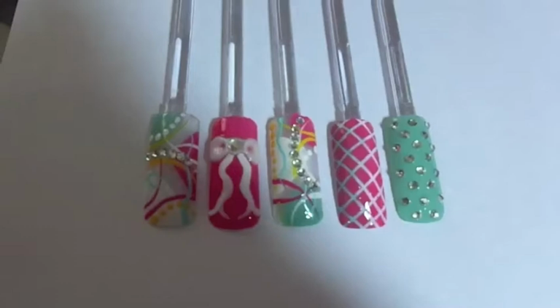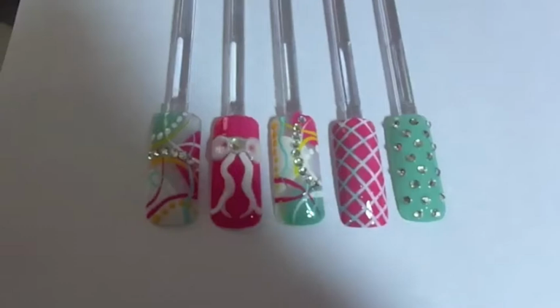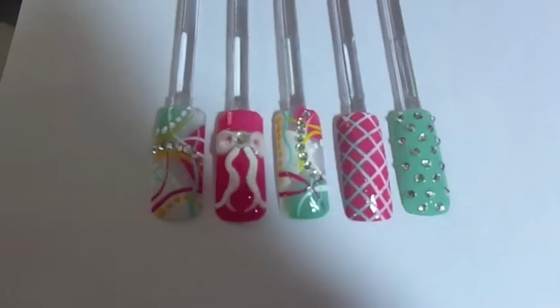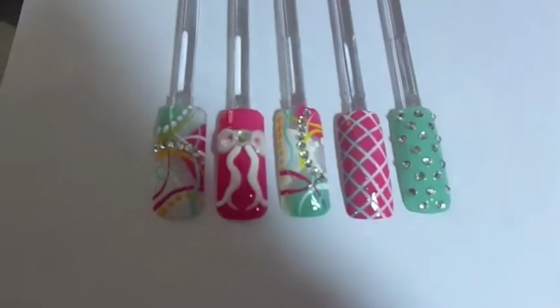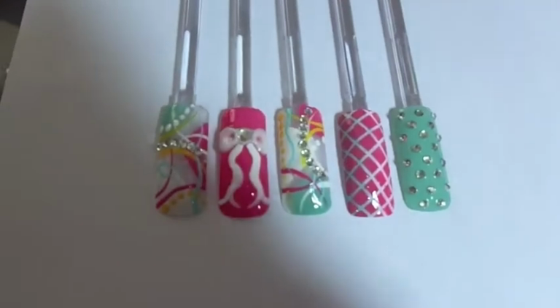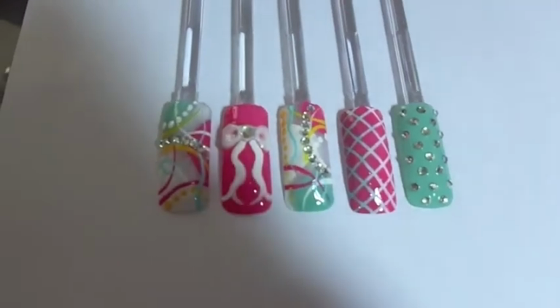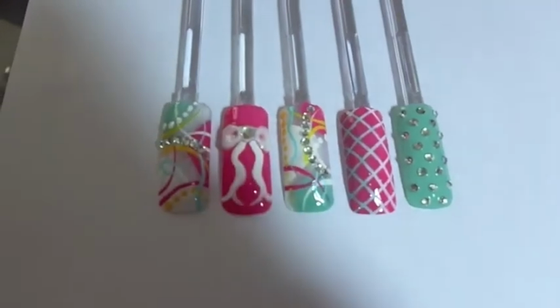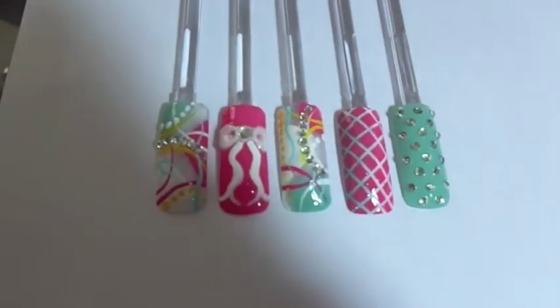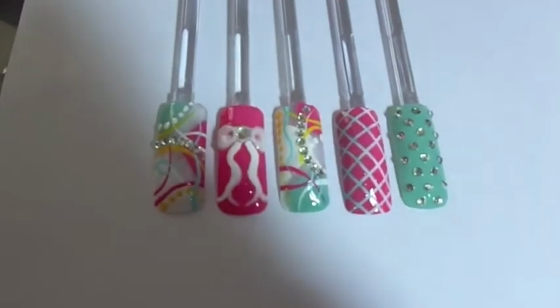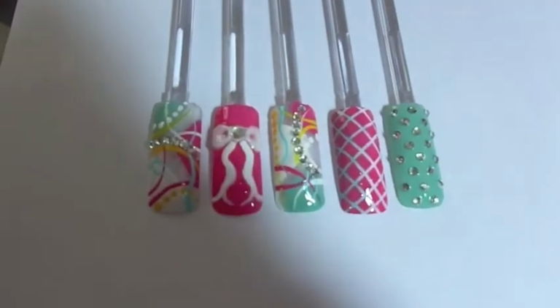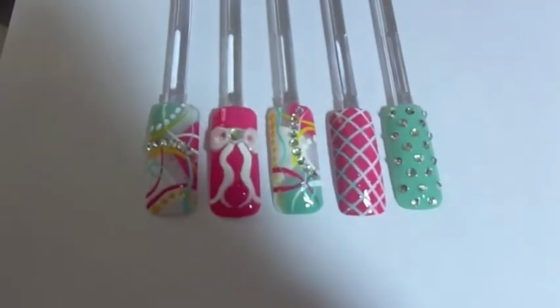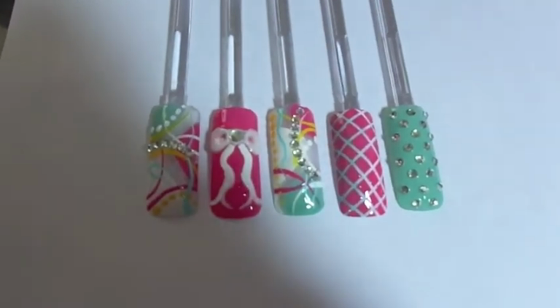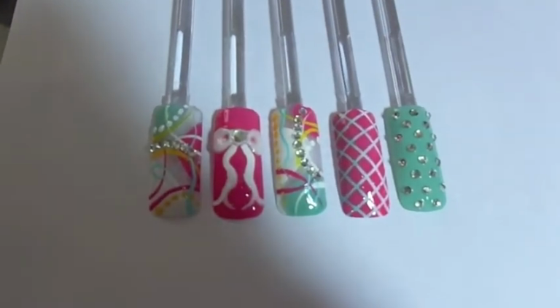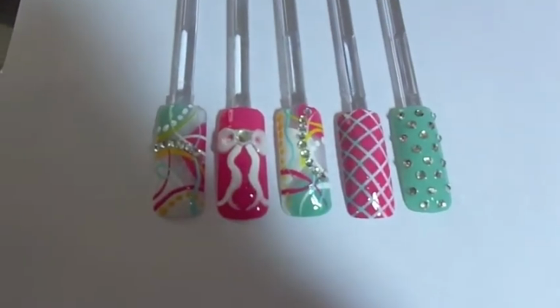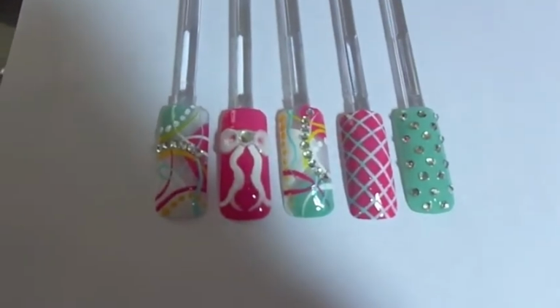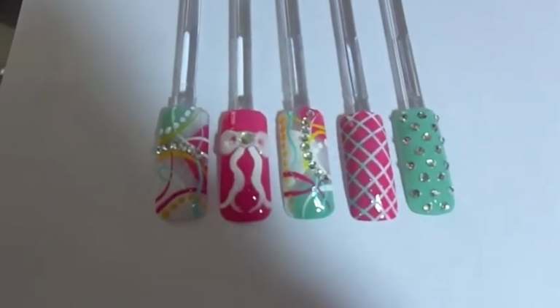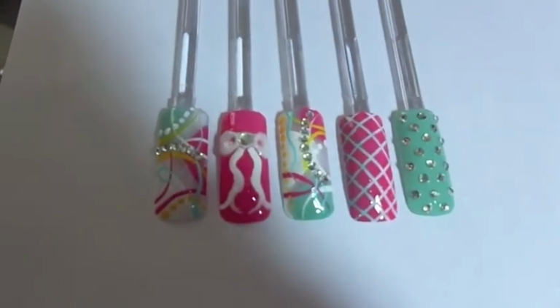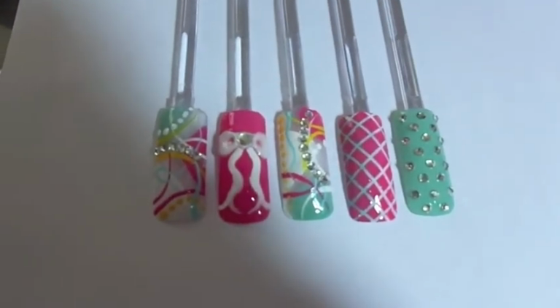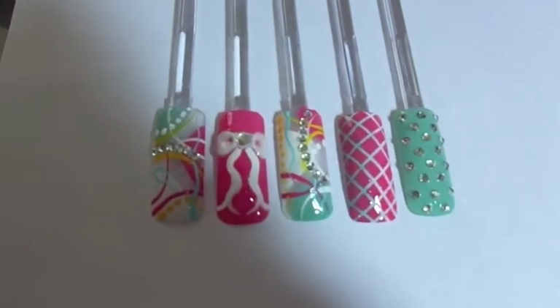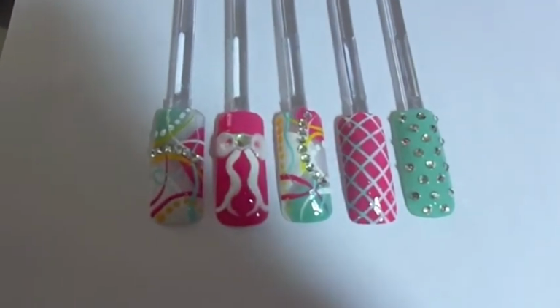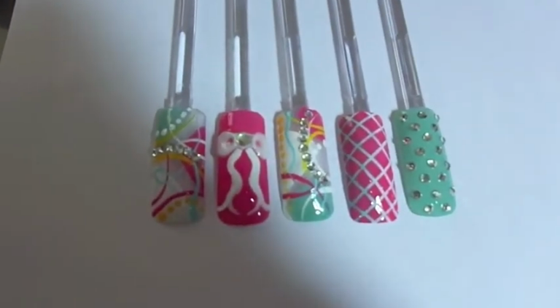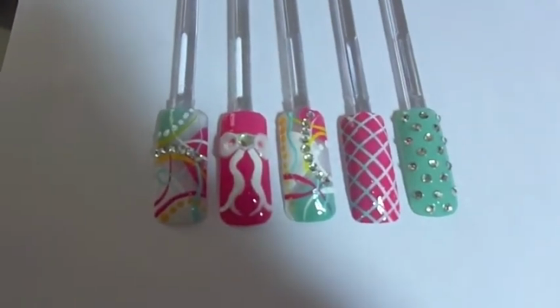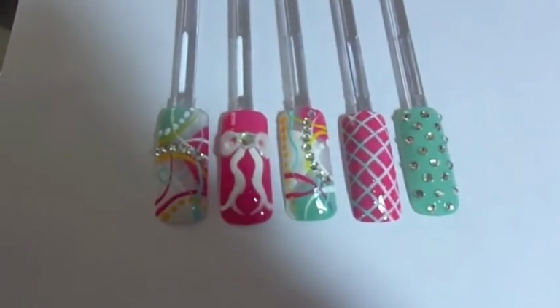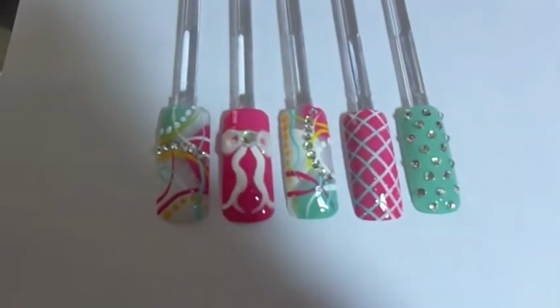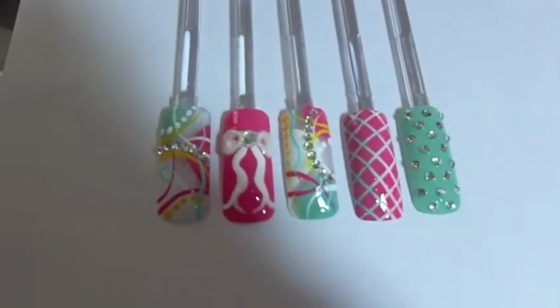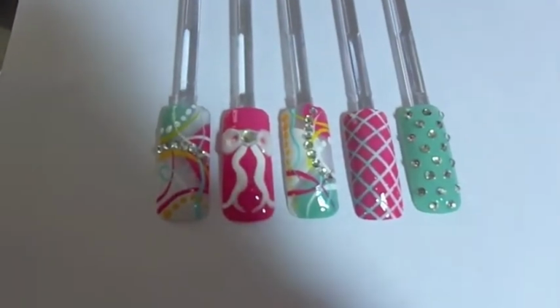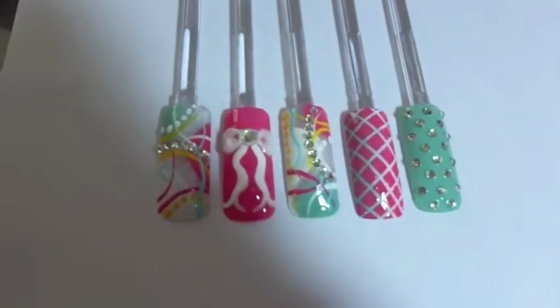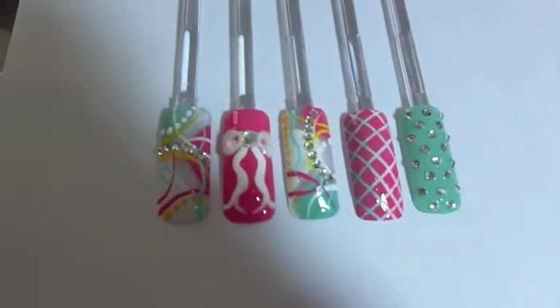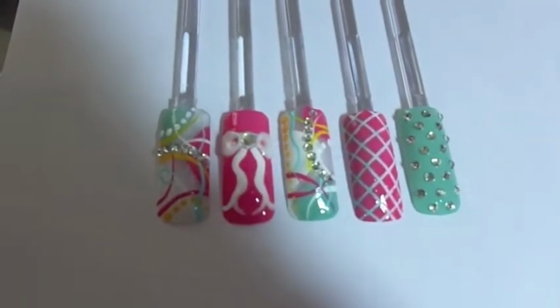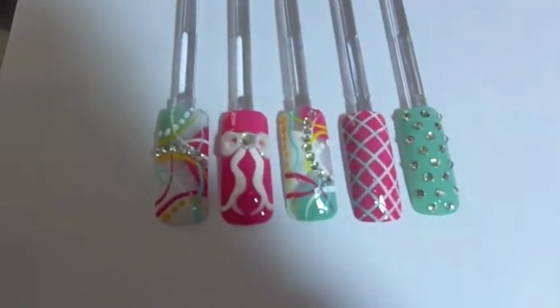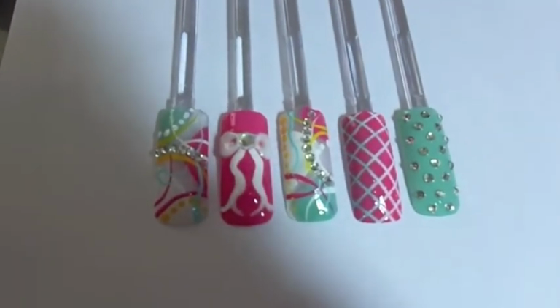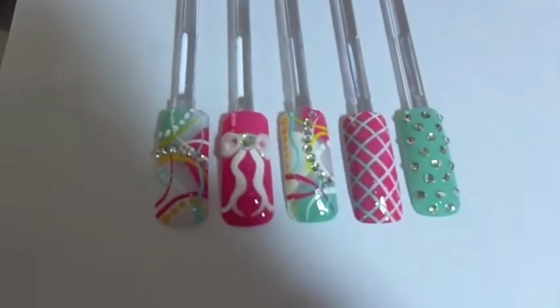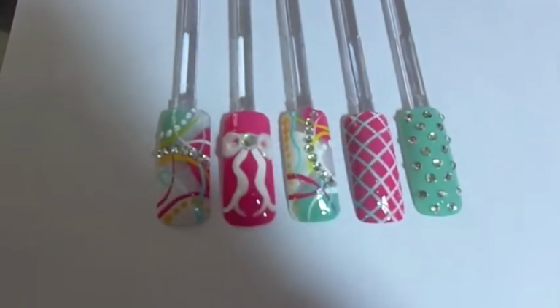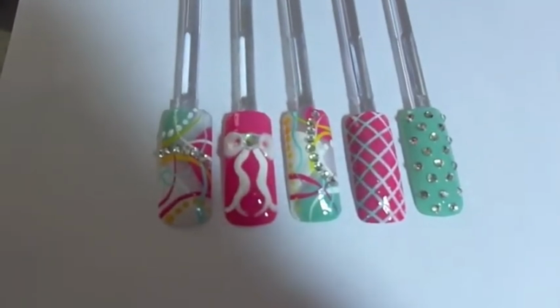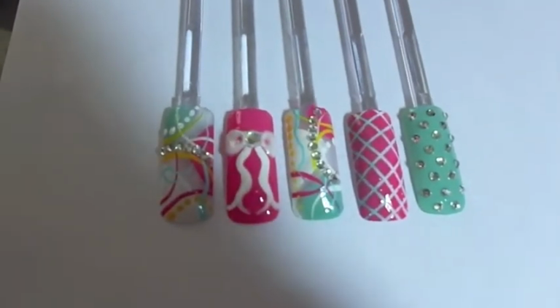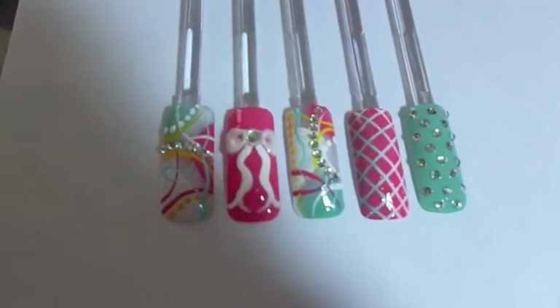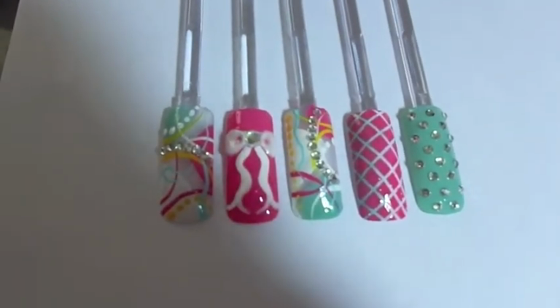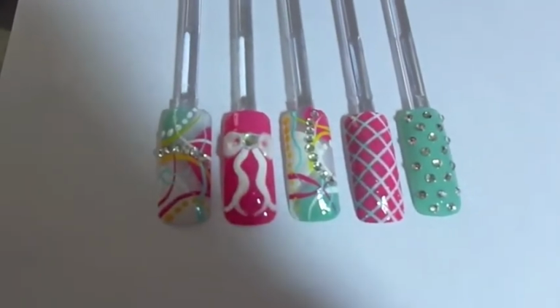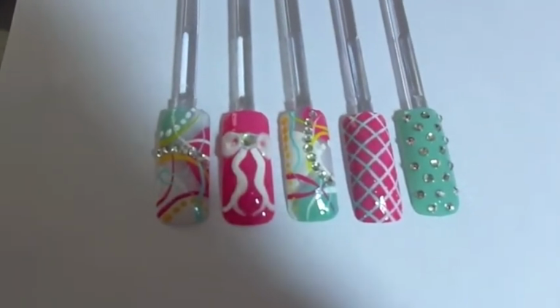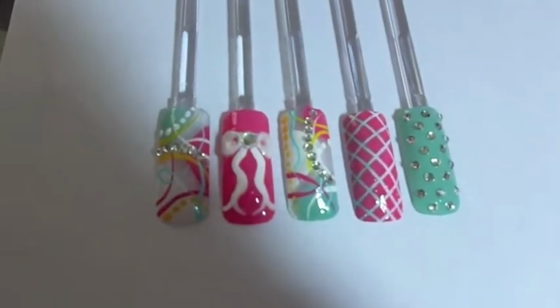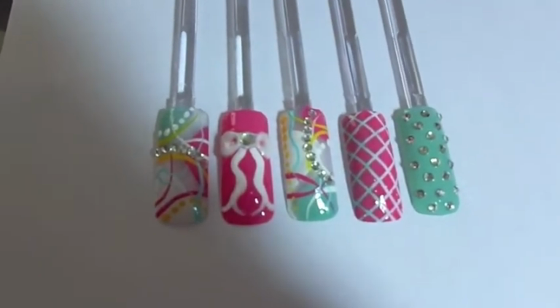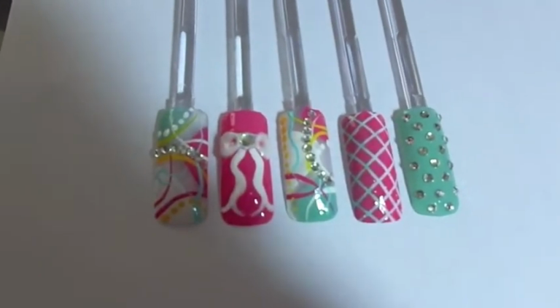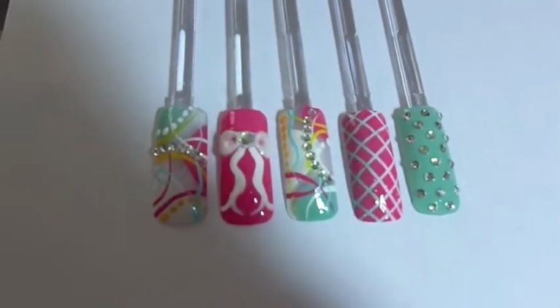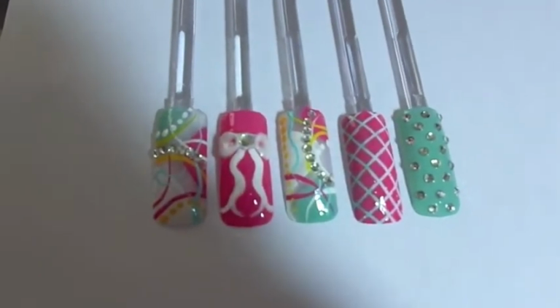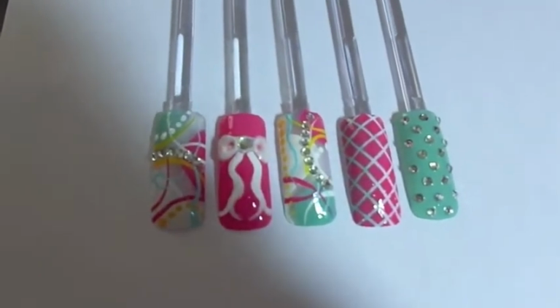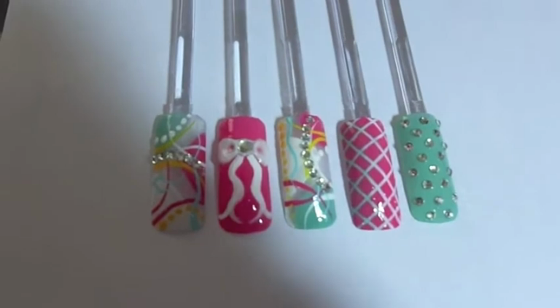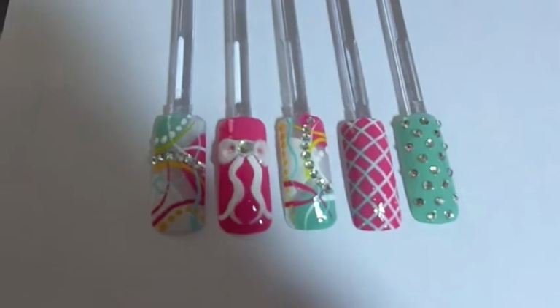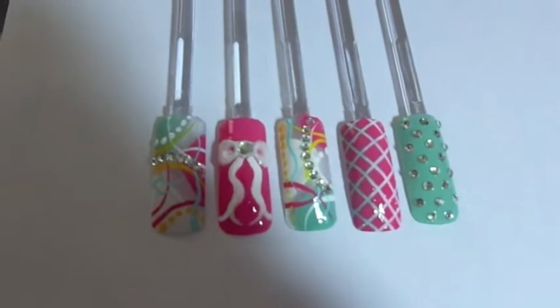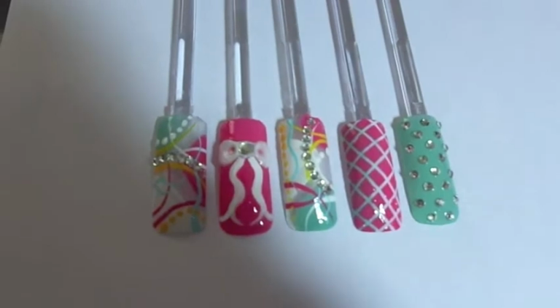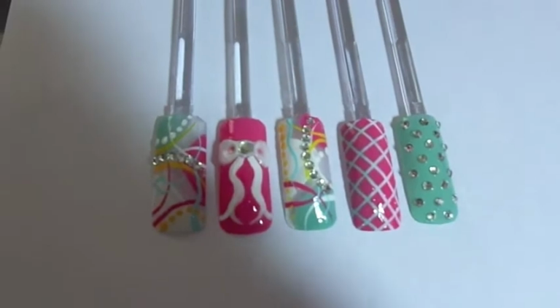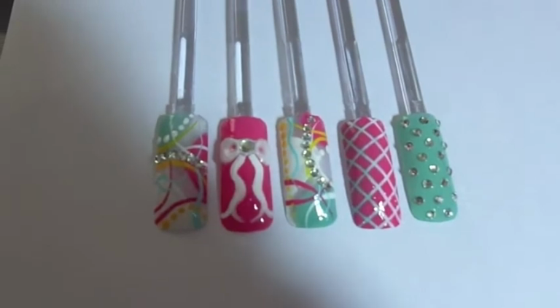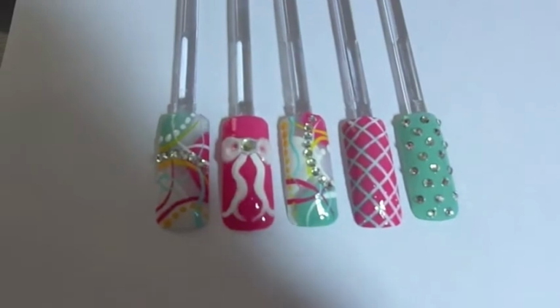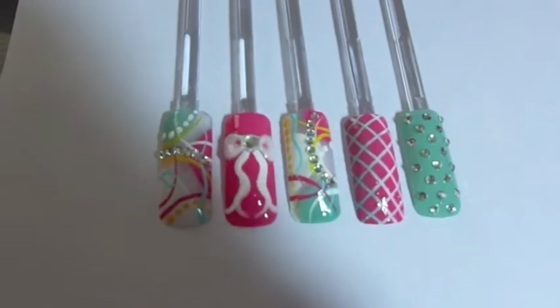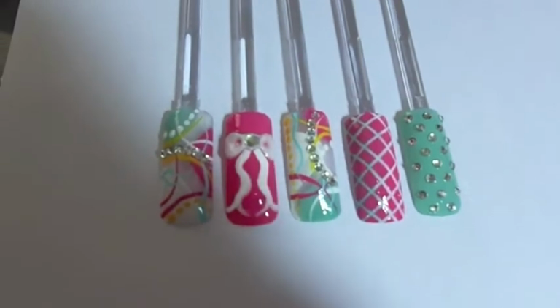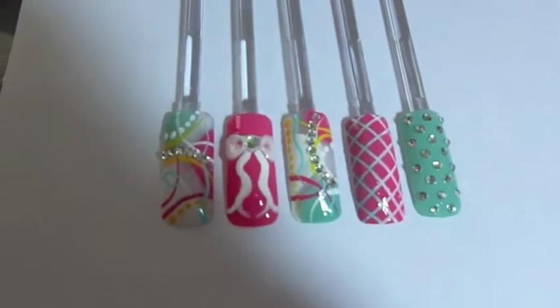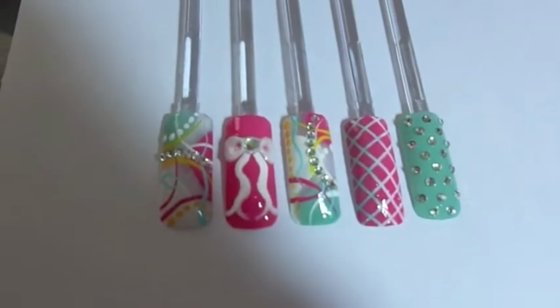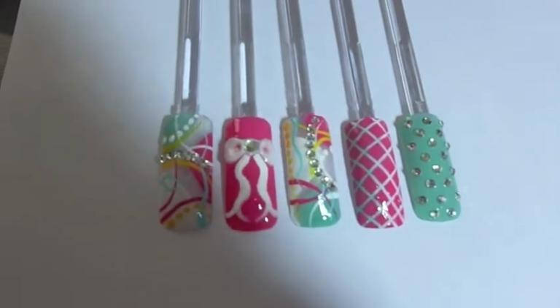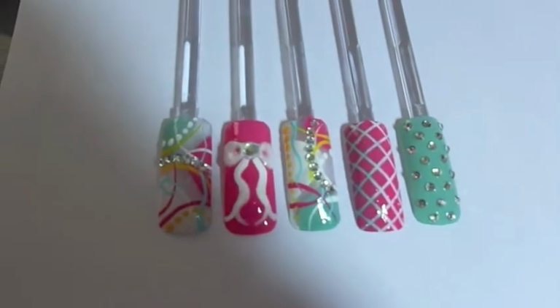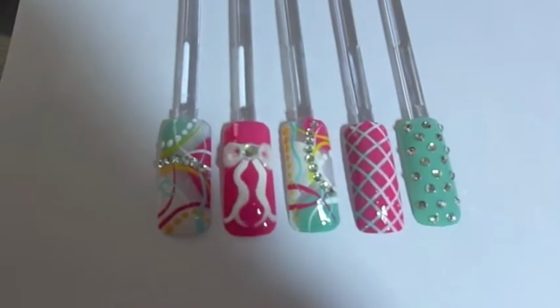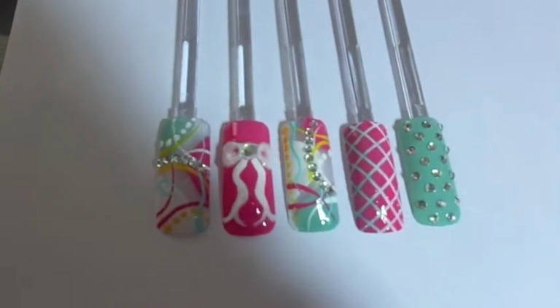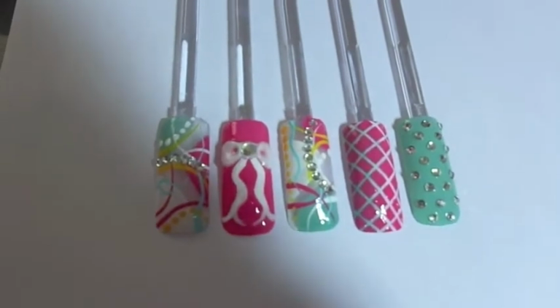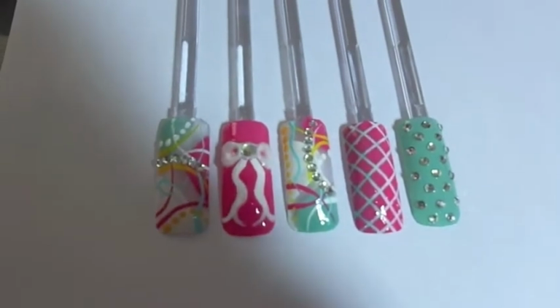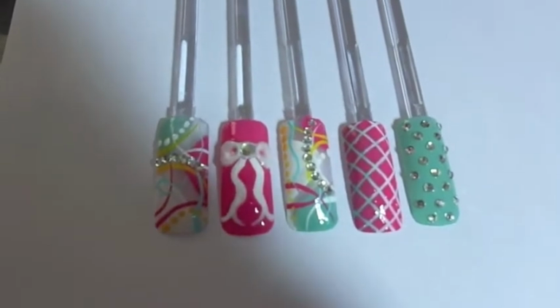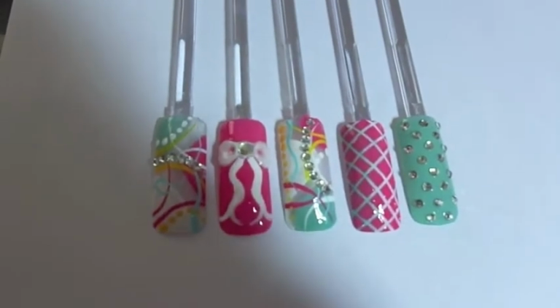Hi, it's Love for Nail Art here with a new nail art tutorial for you guys today. If you're interested in learning how to achieve this look, please continue watching.